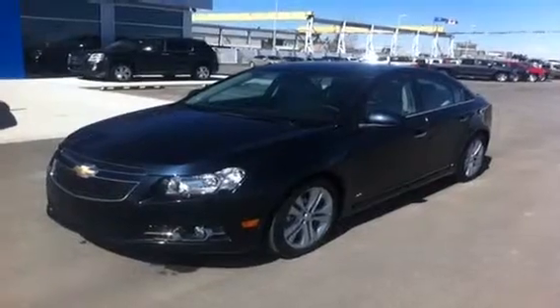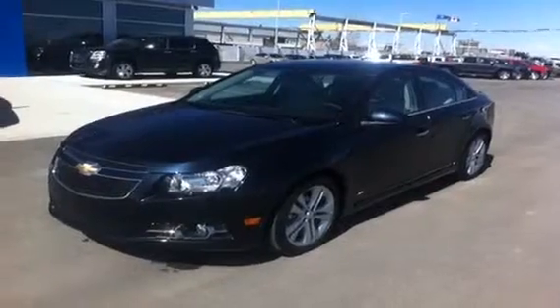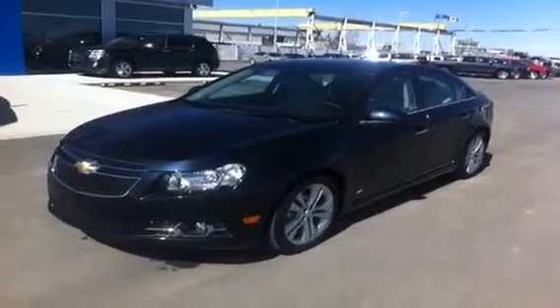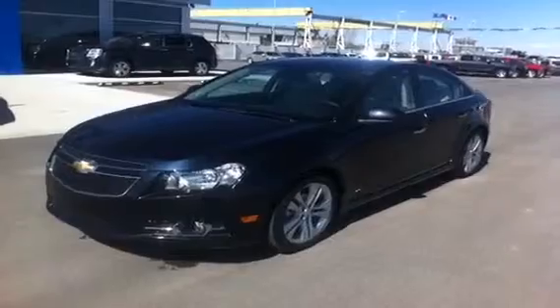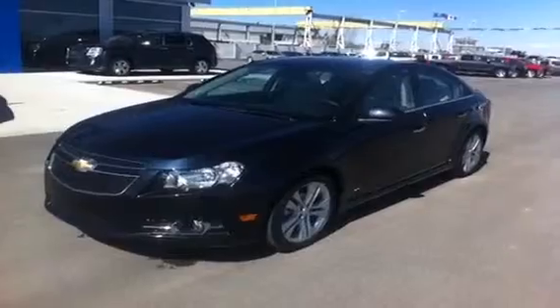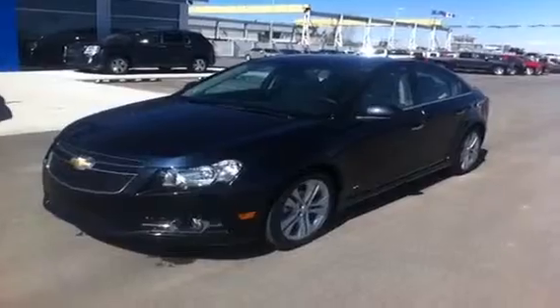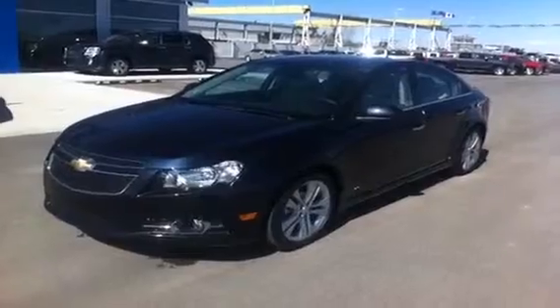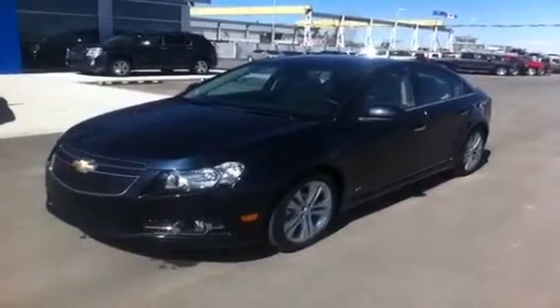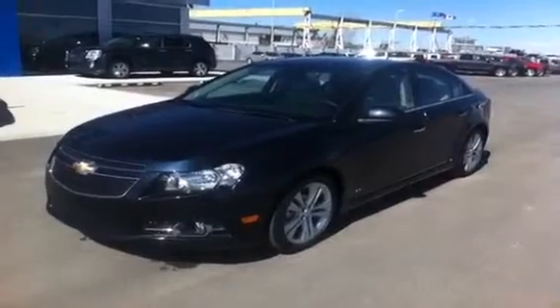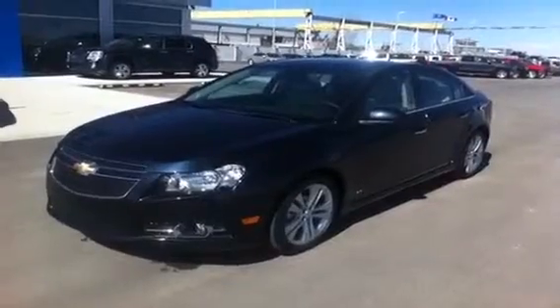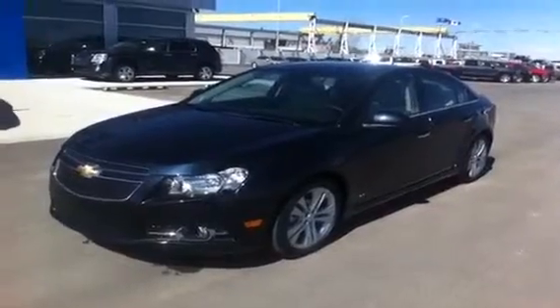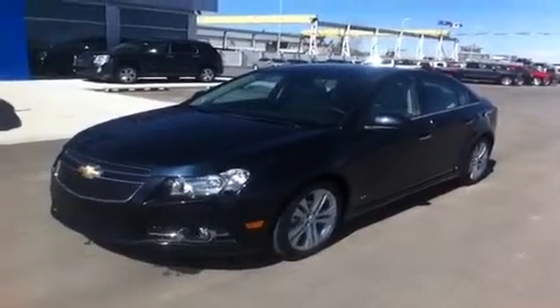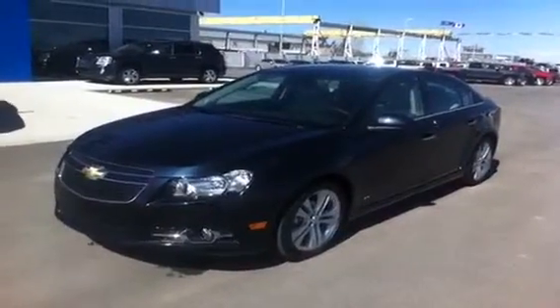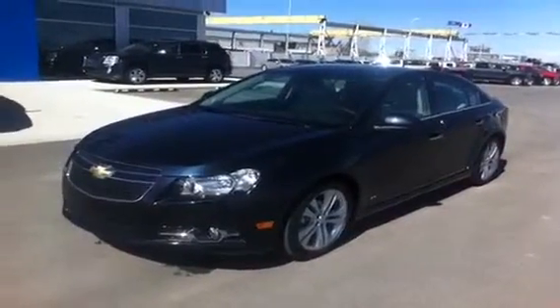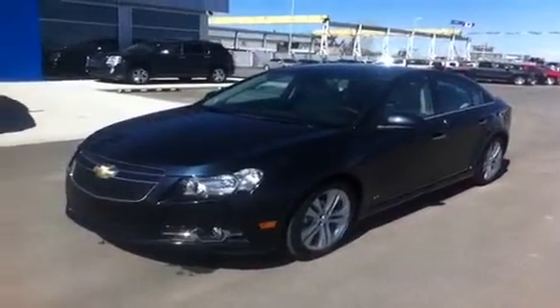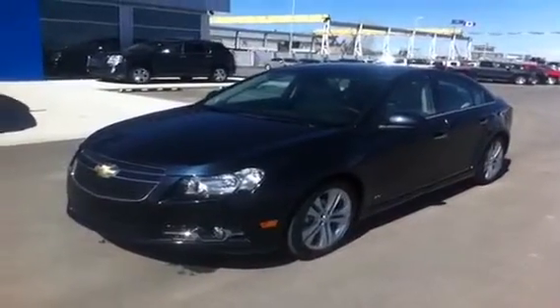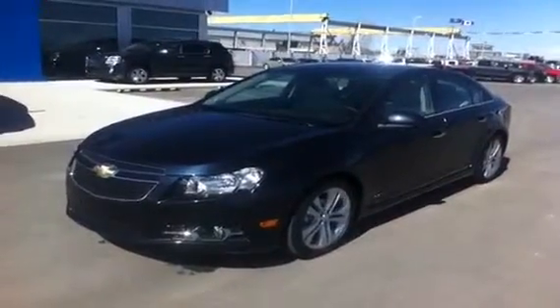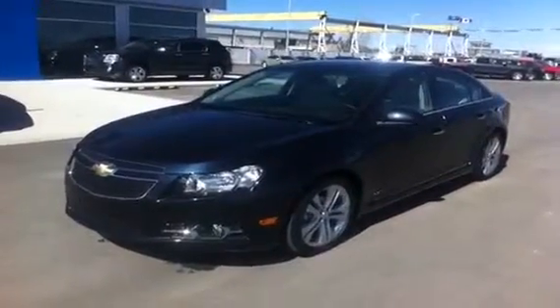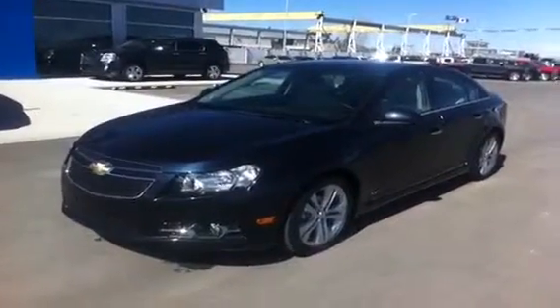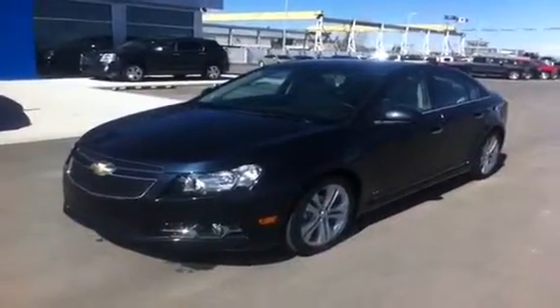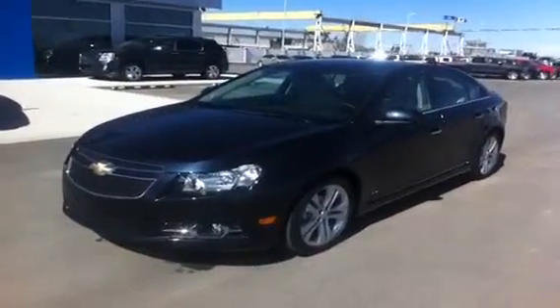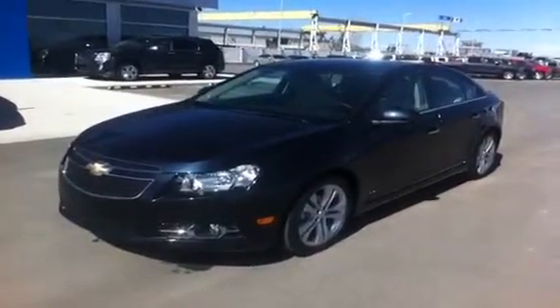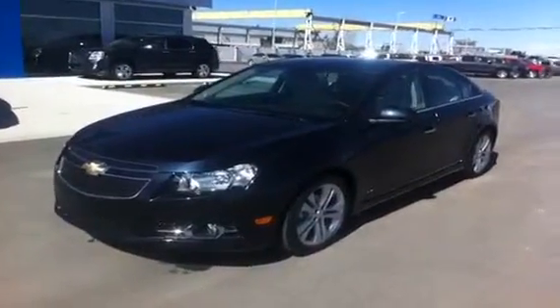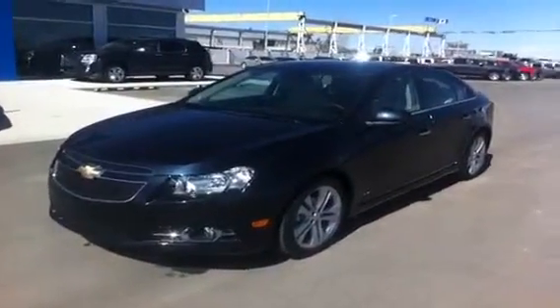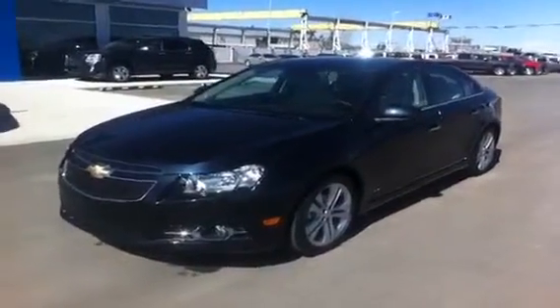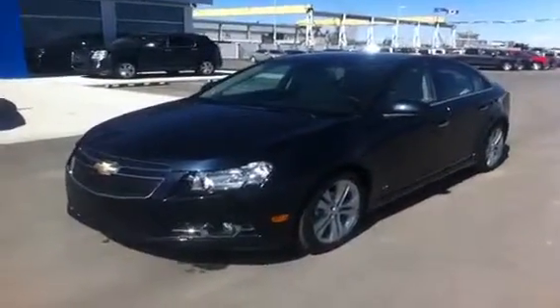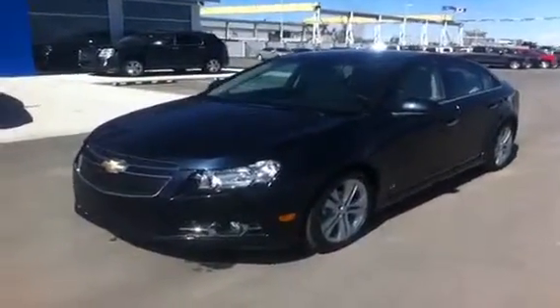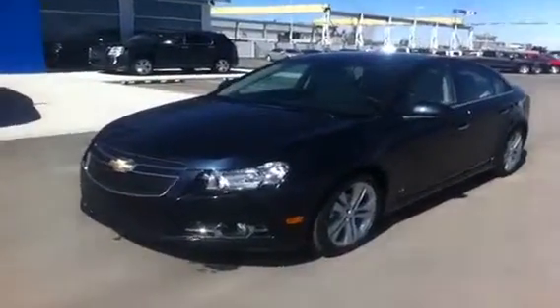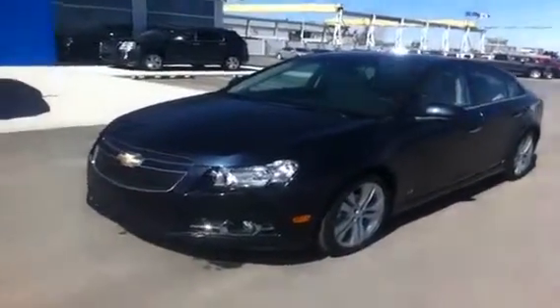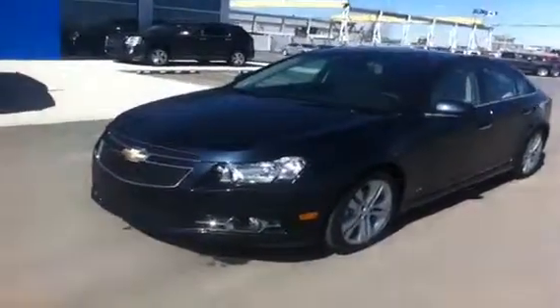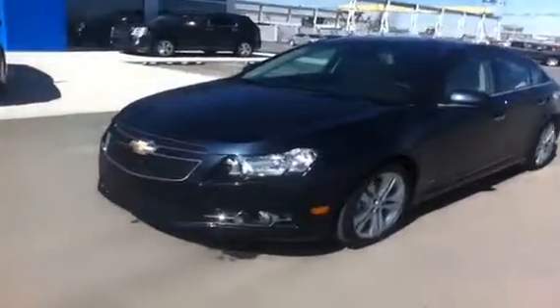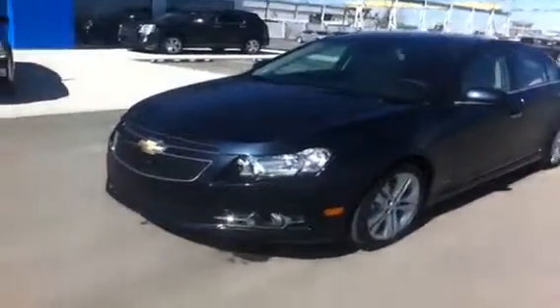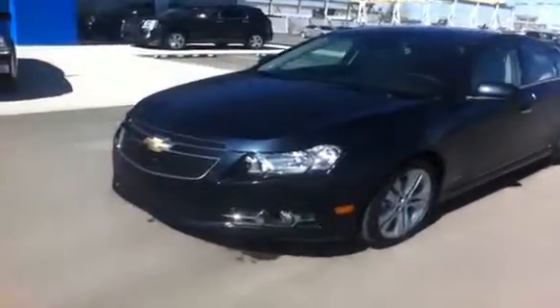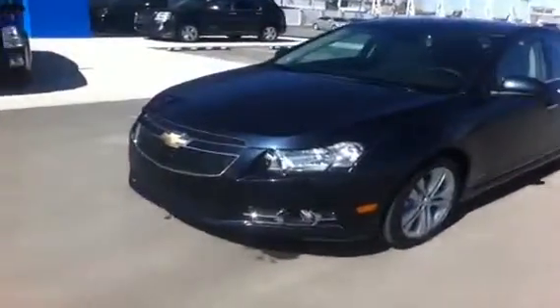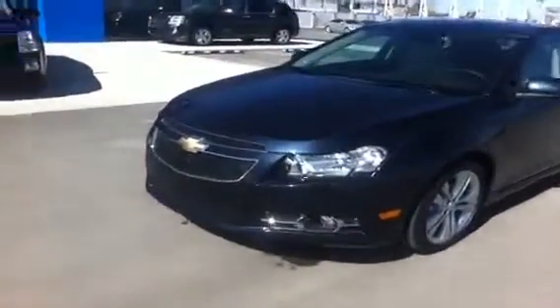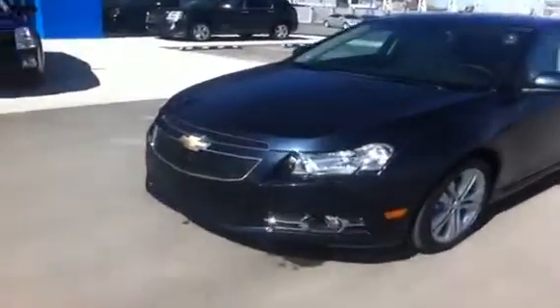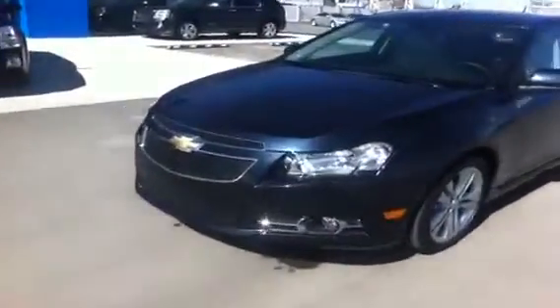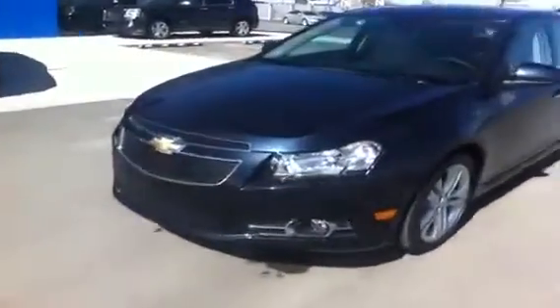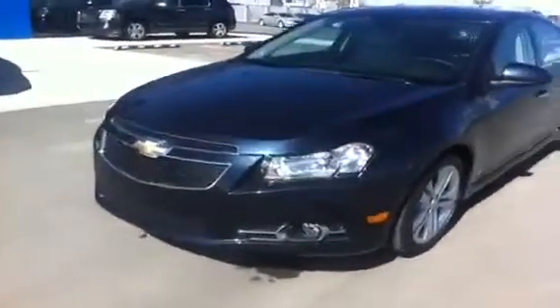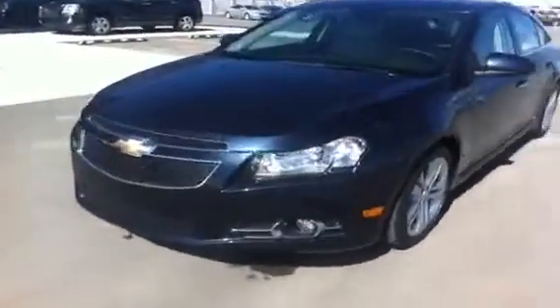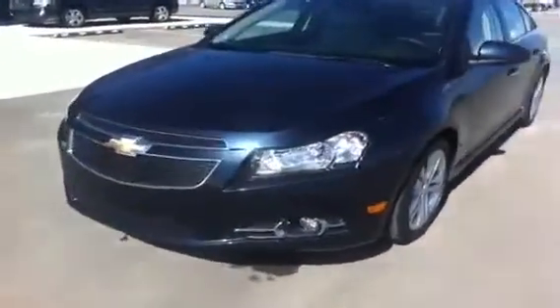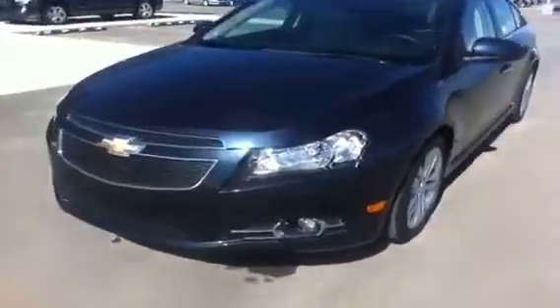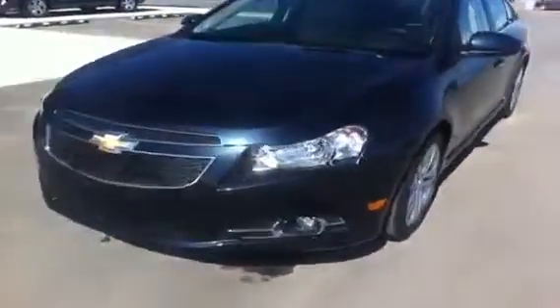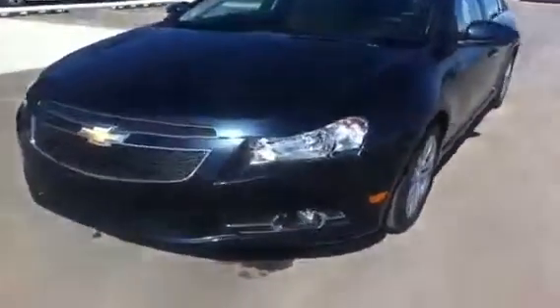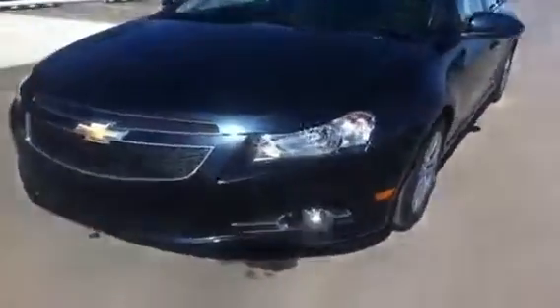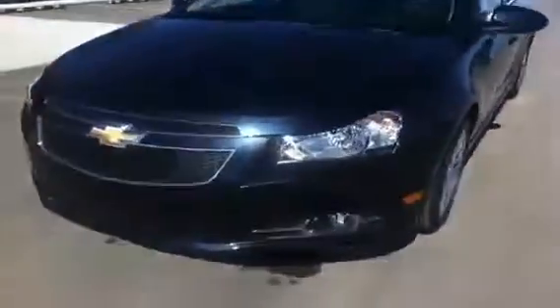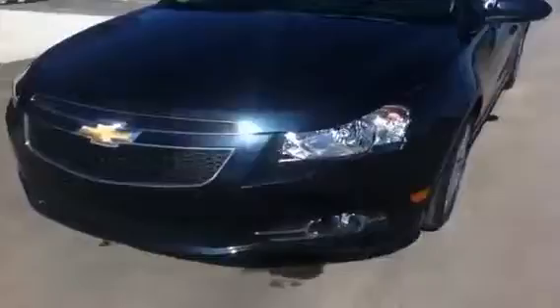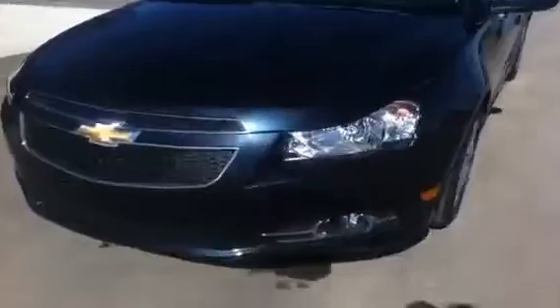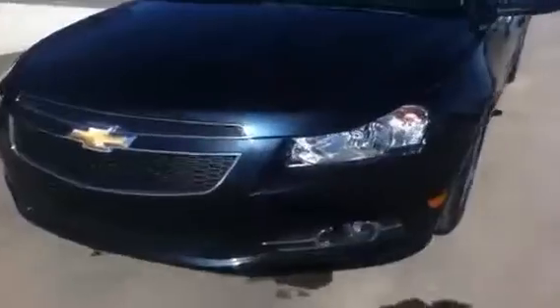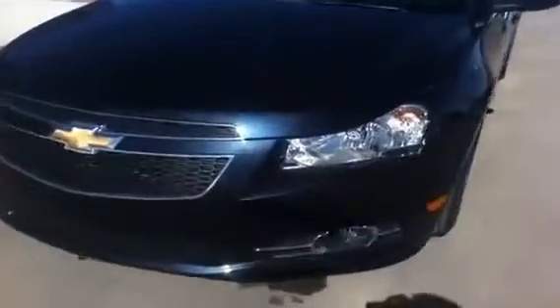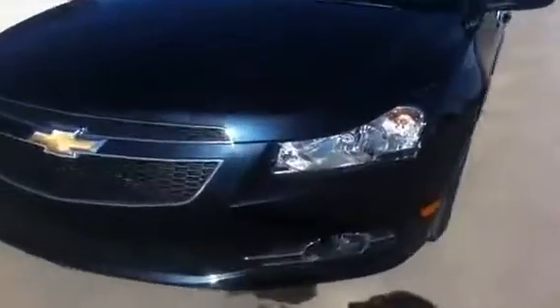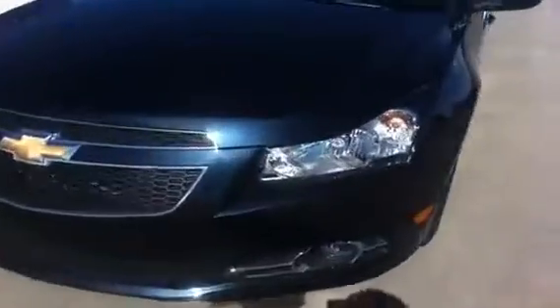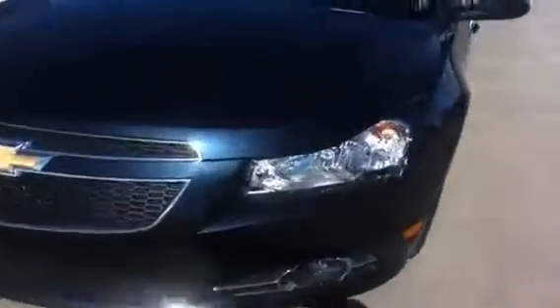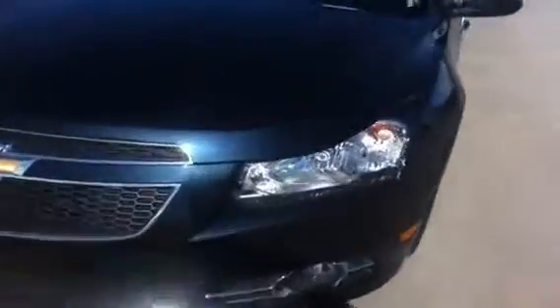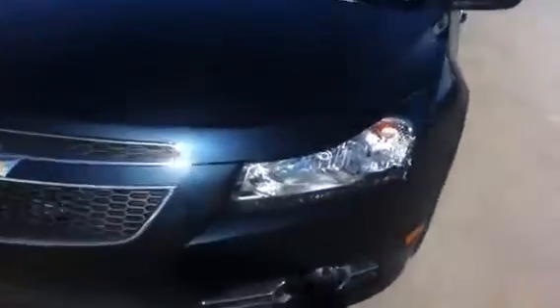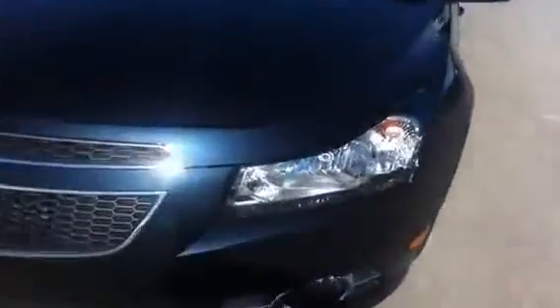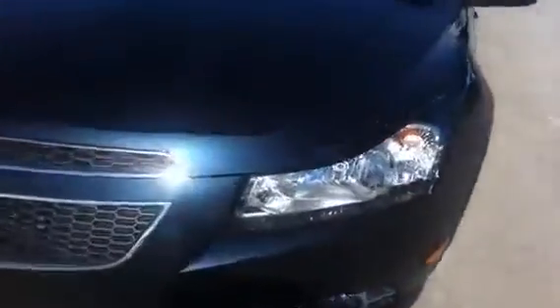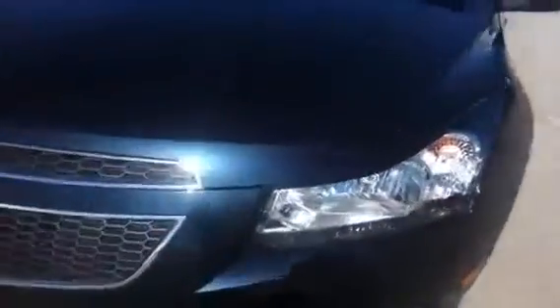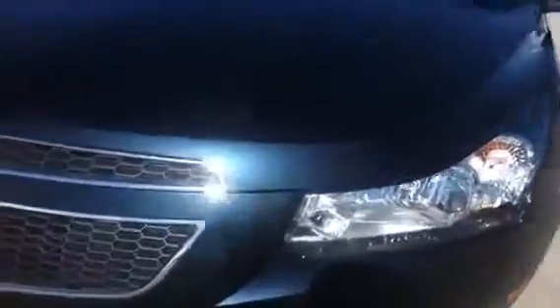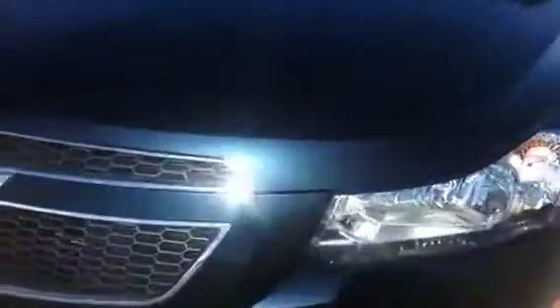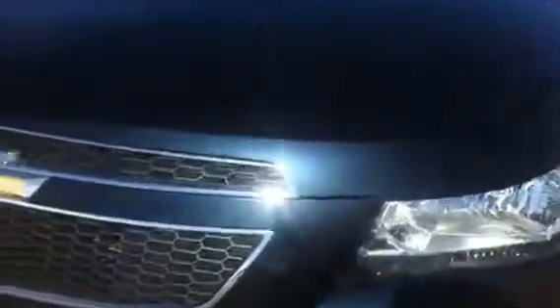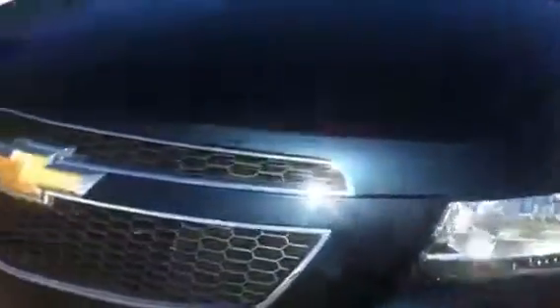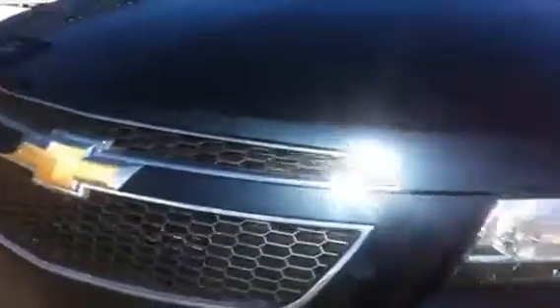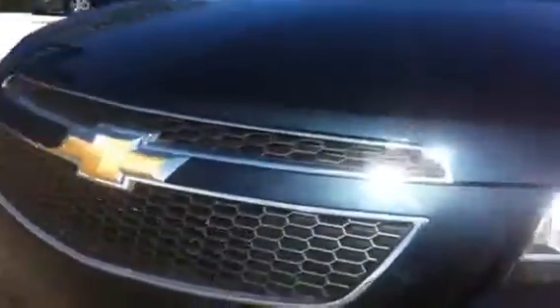Welcome to Schuylkill Motors, Fort McLeod, Alberta. Stock number 141513, 2014 Chevrolet Cruze LTZ.